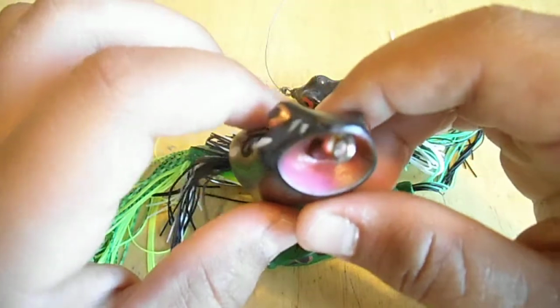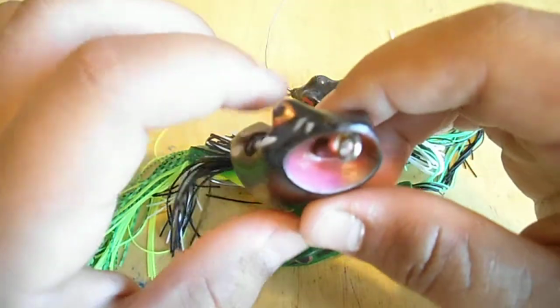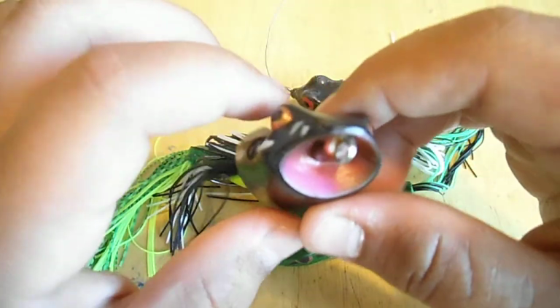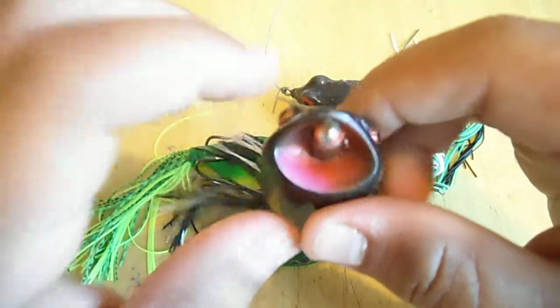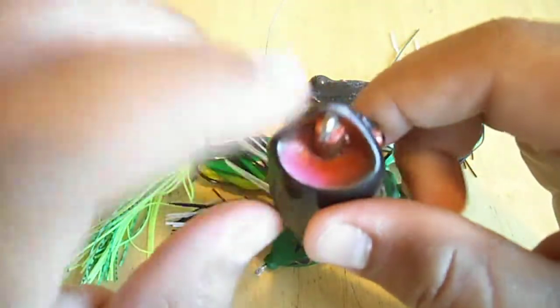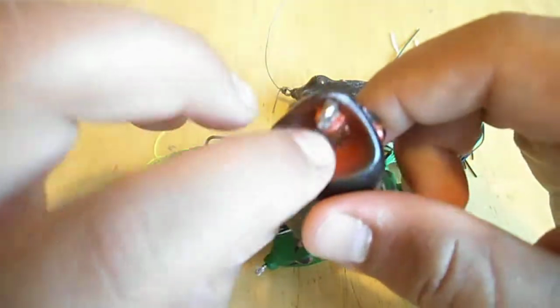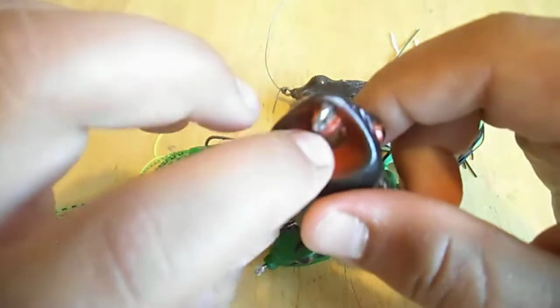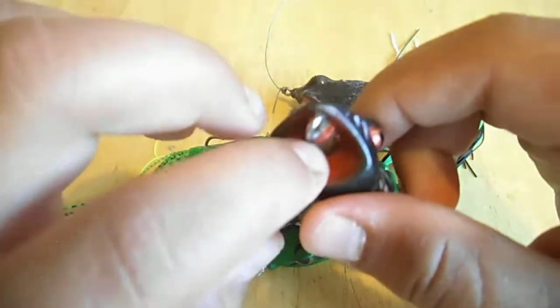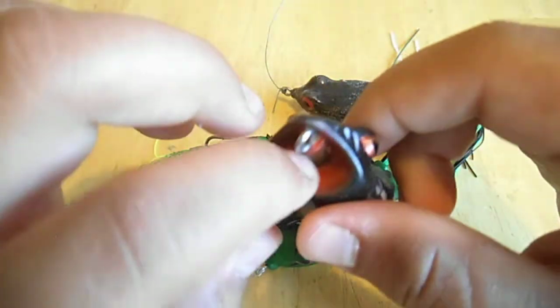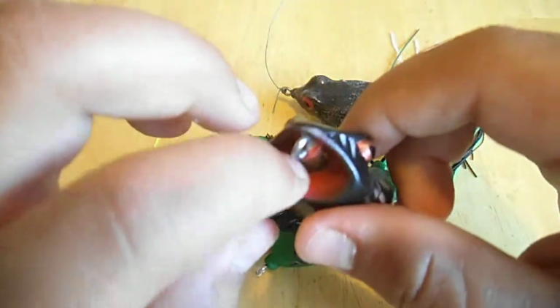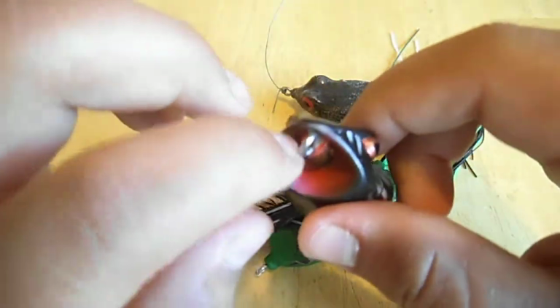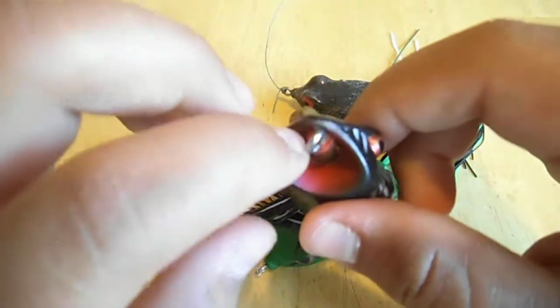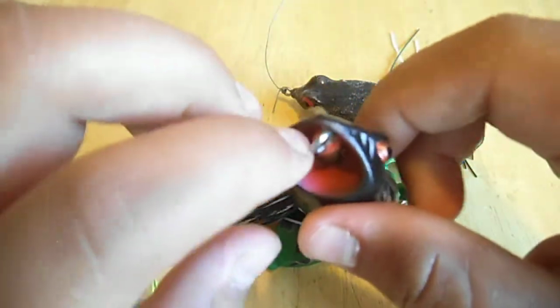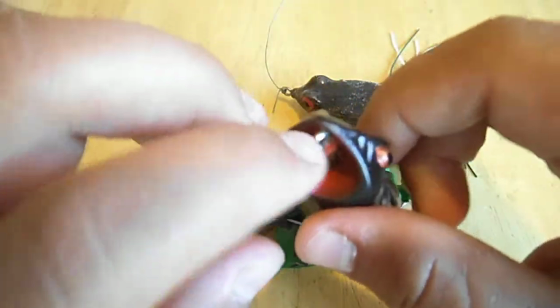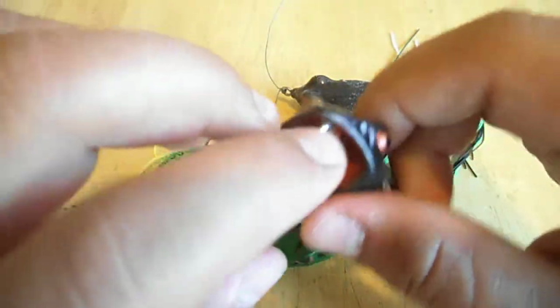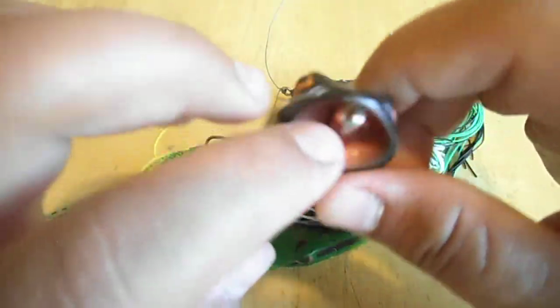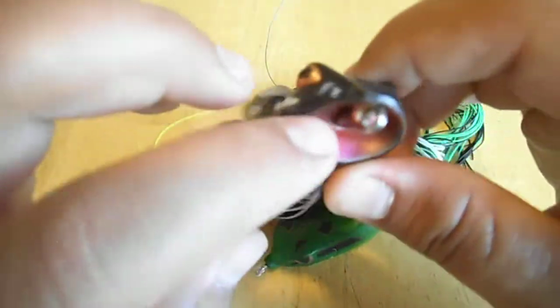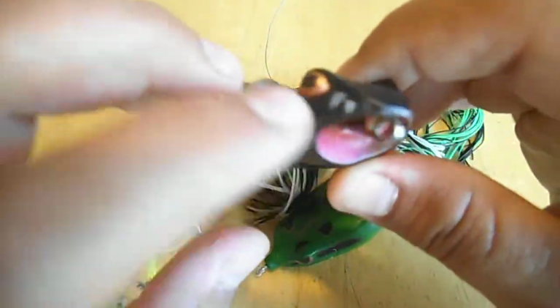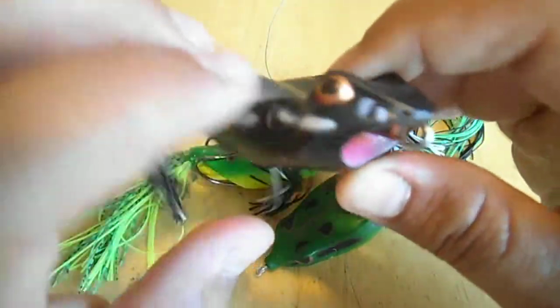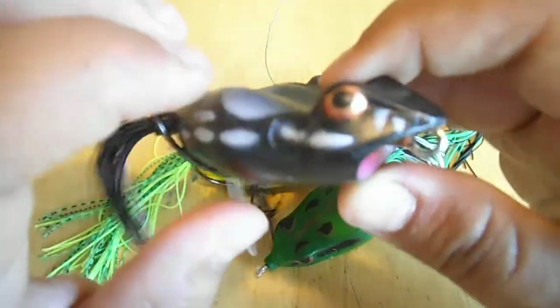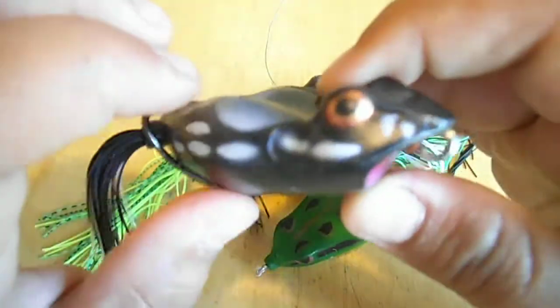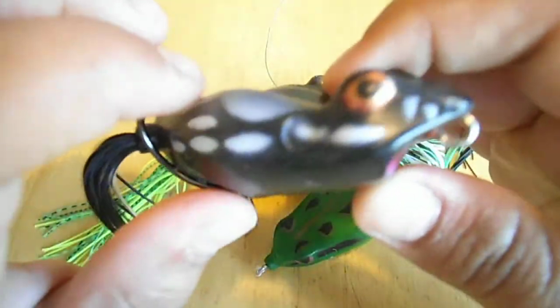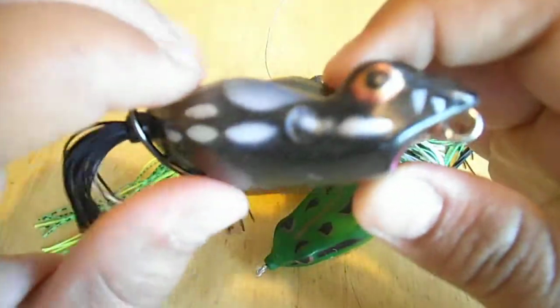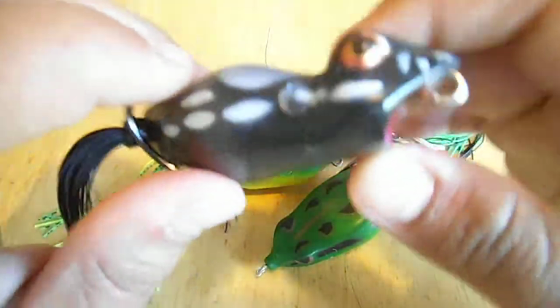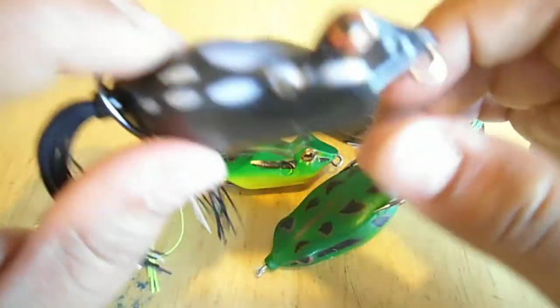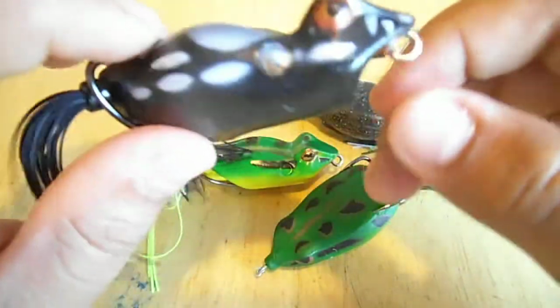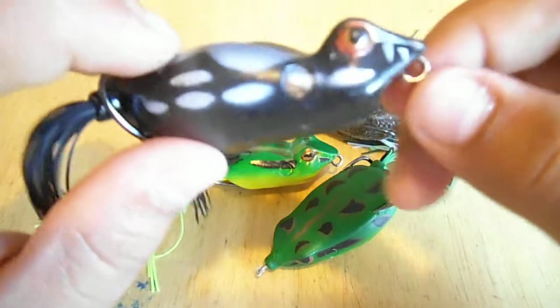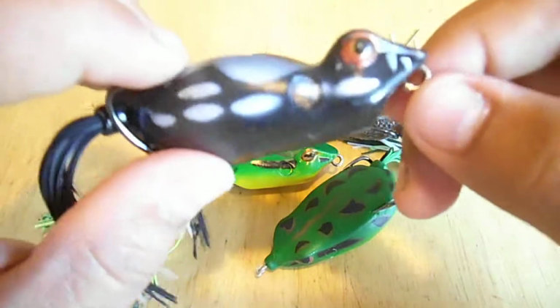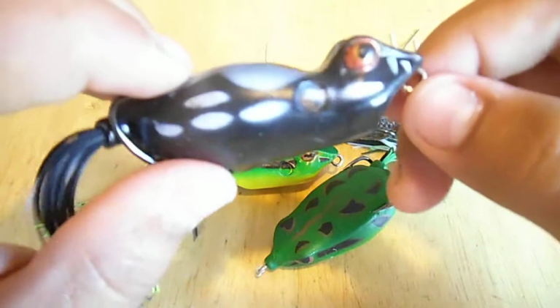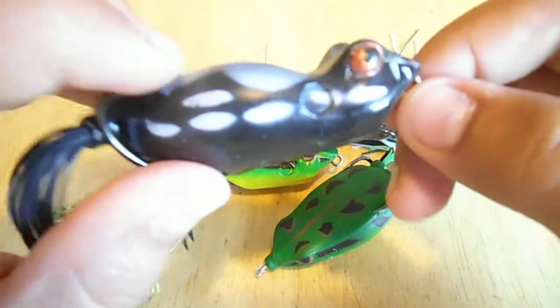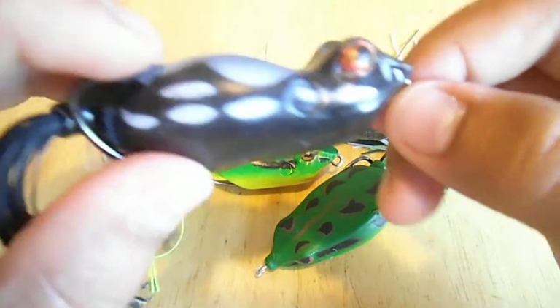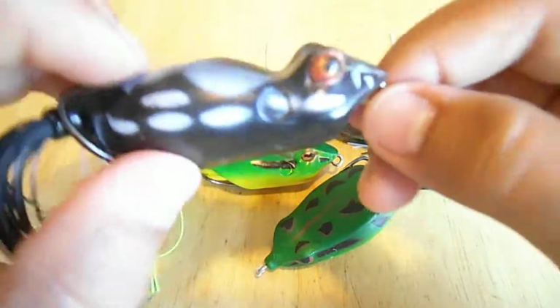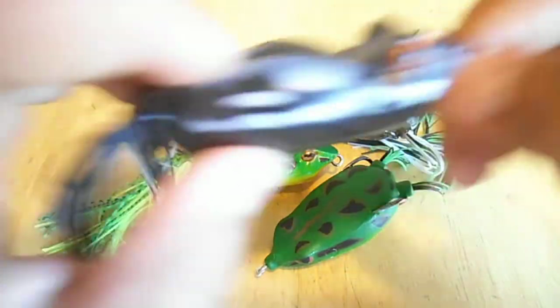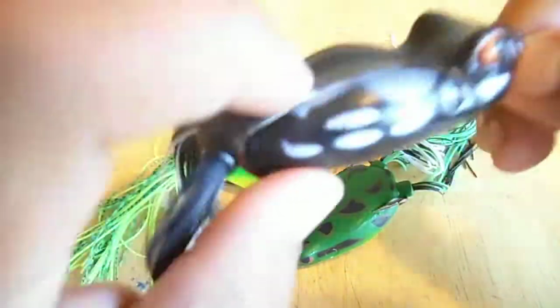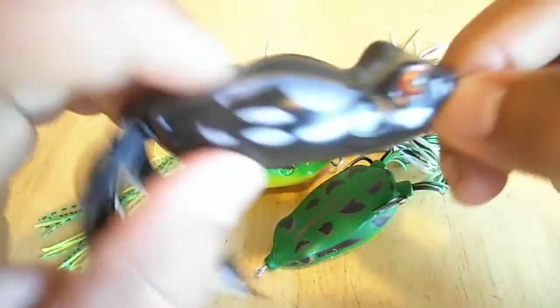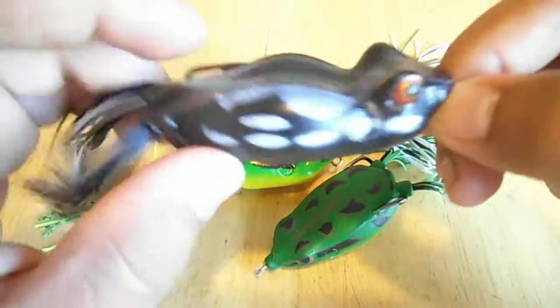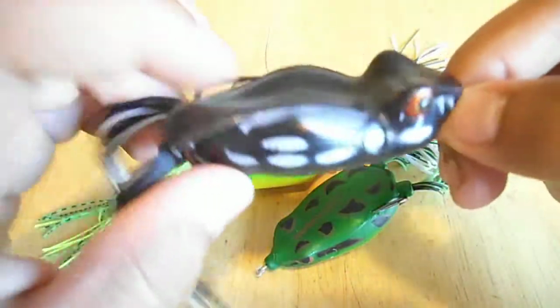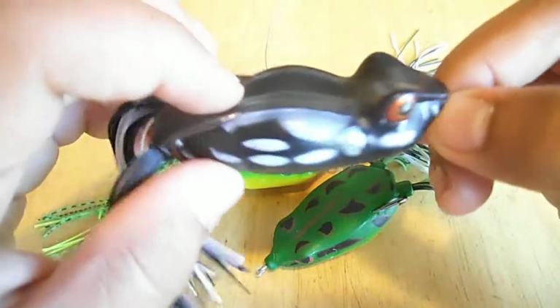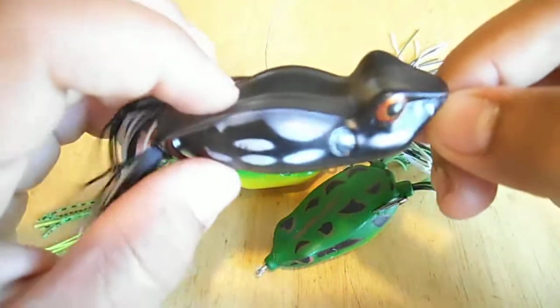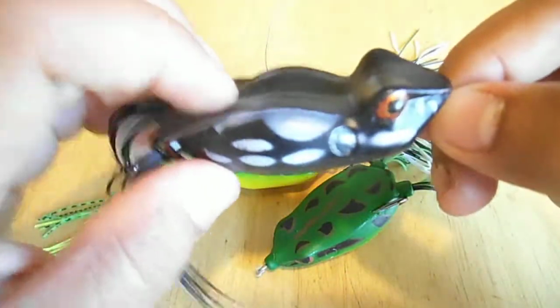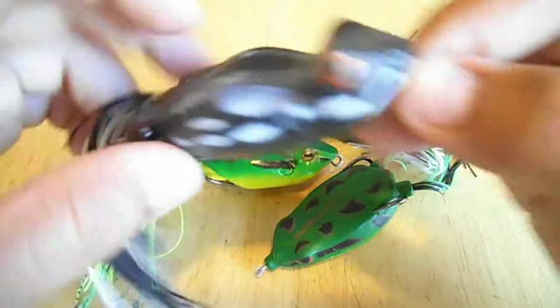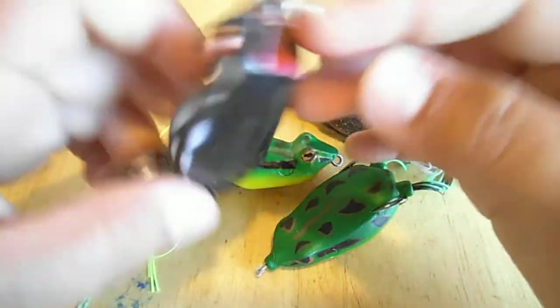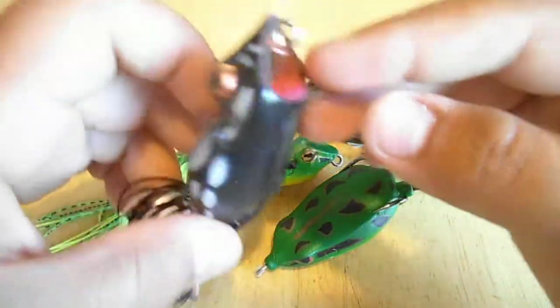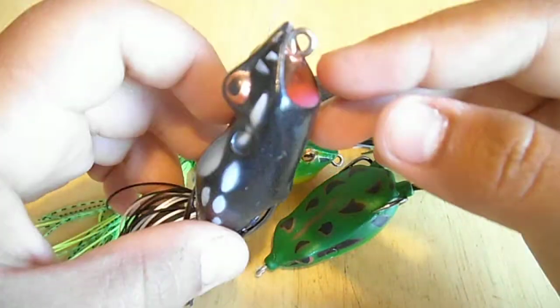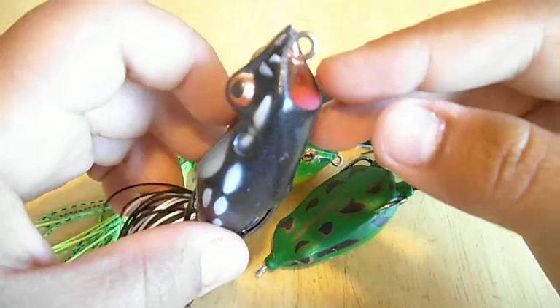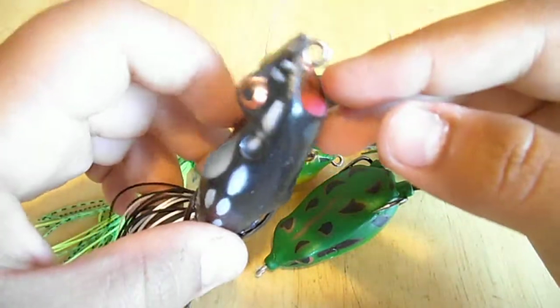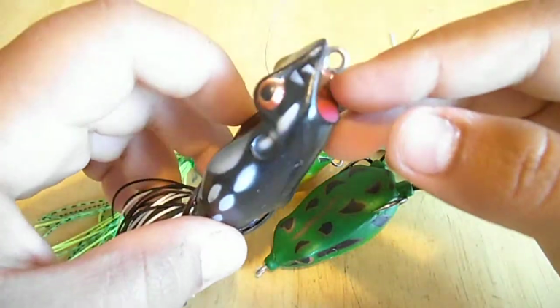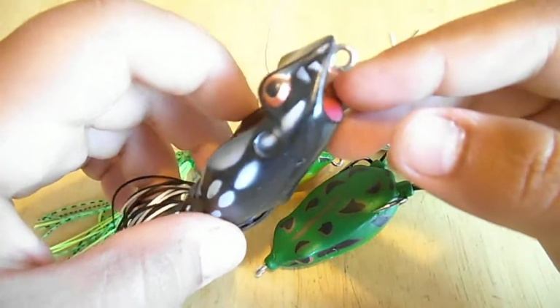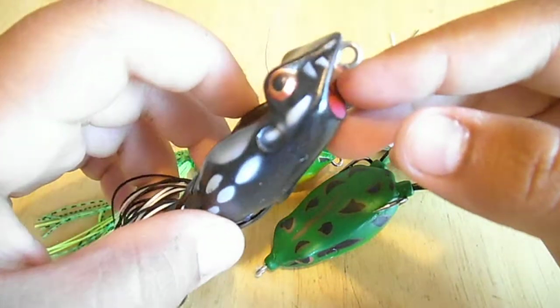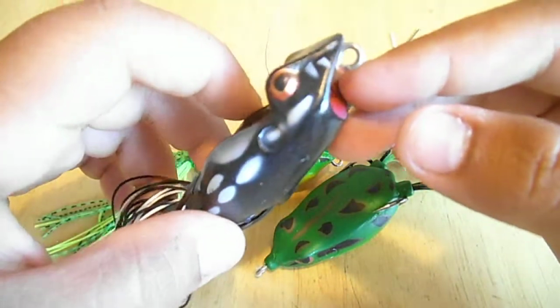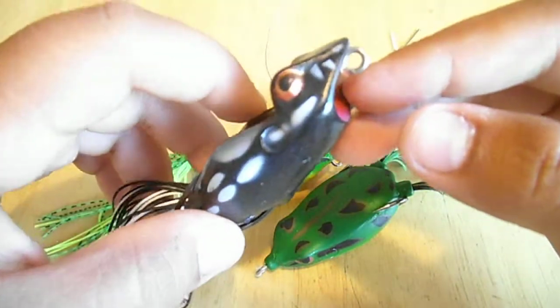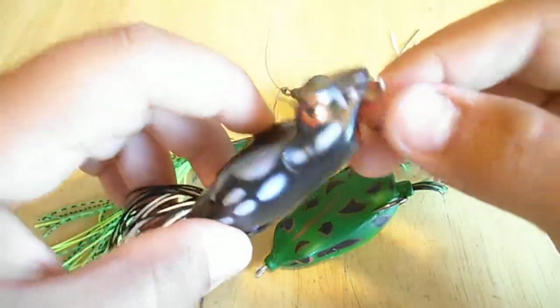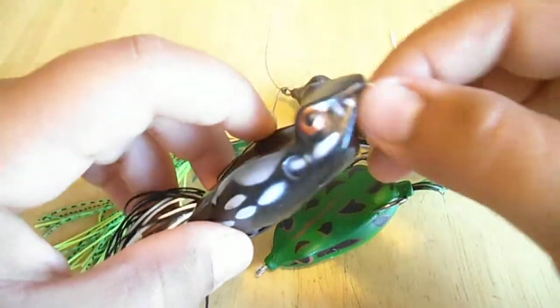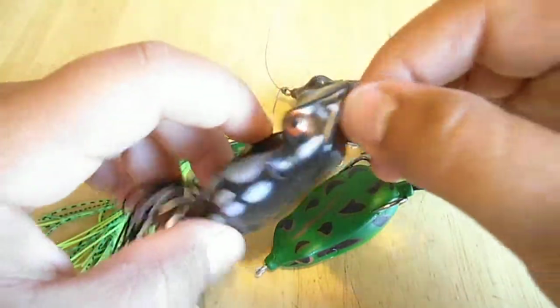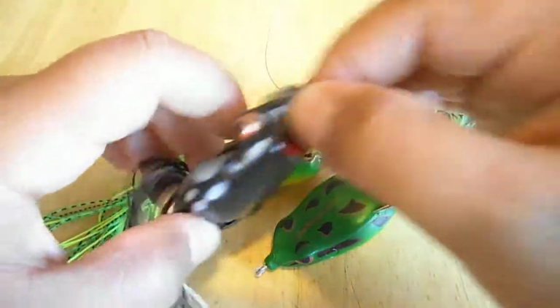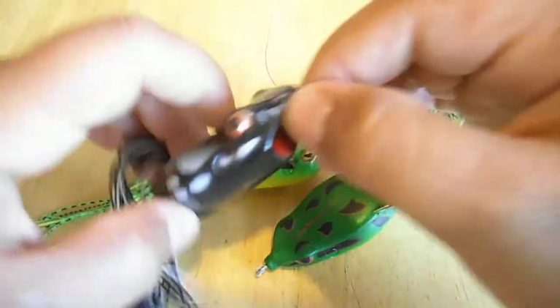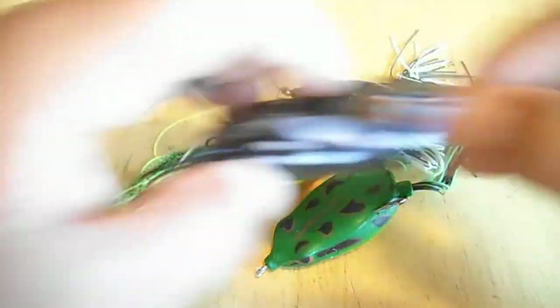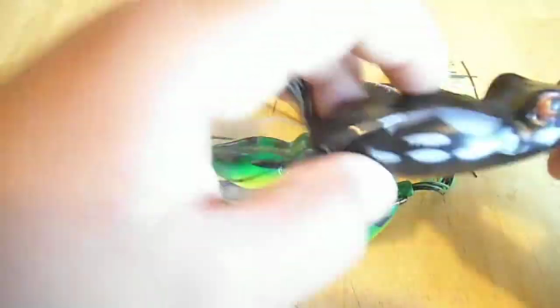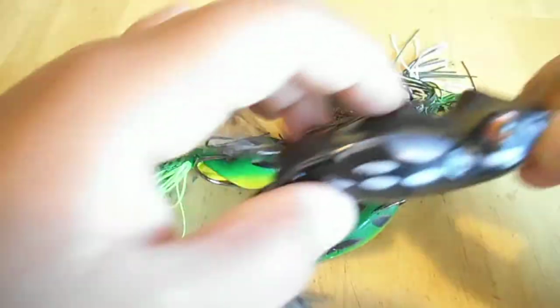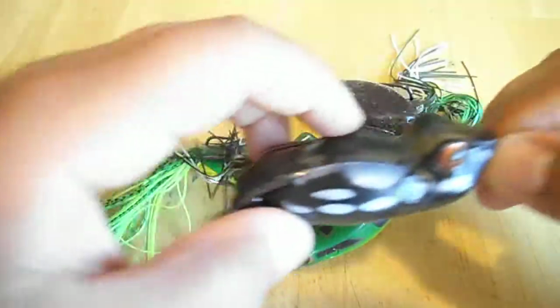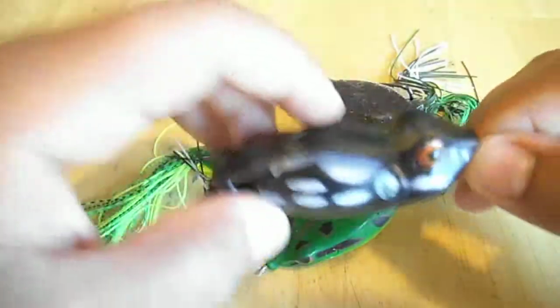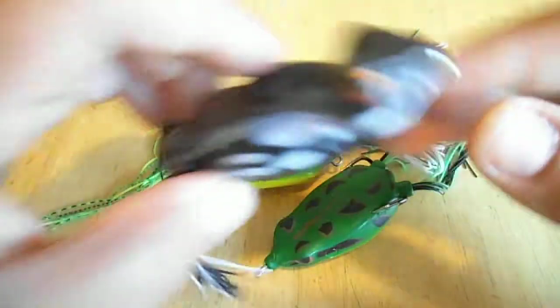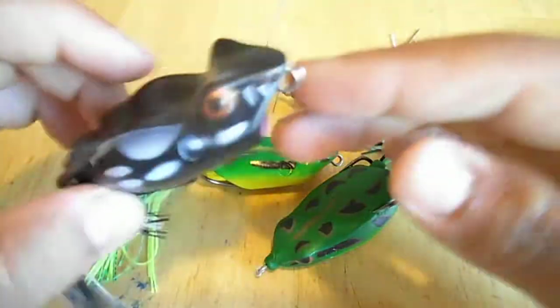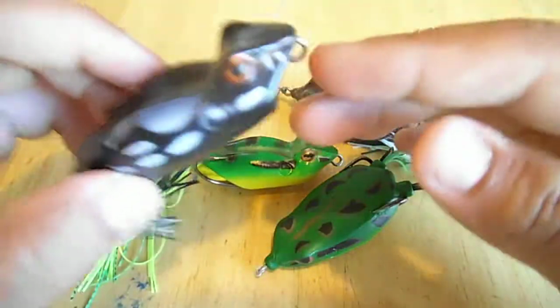This is a Mazu Frog Croaker. These things just pop along and they sit in the water like that — it really helps you get the pop.